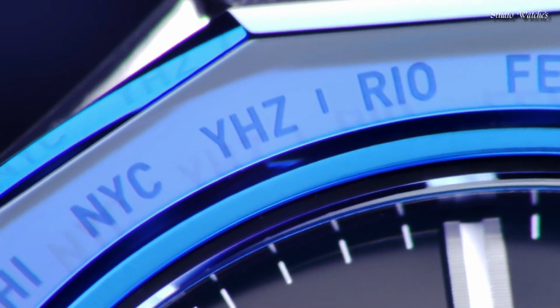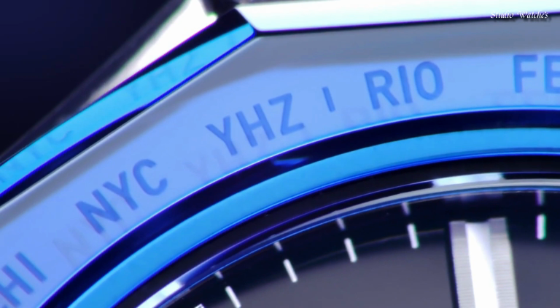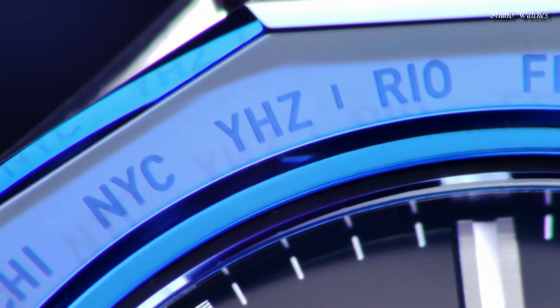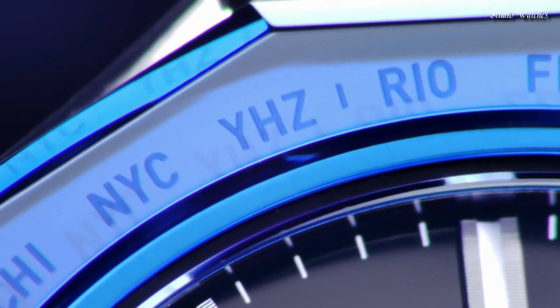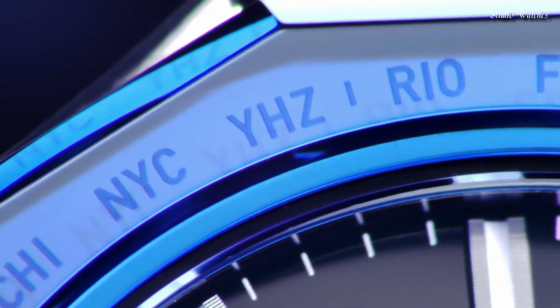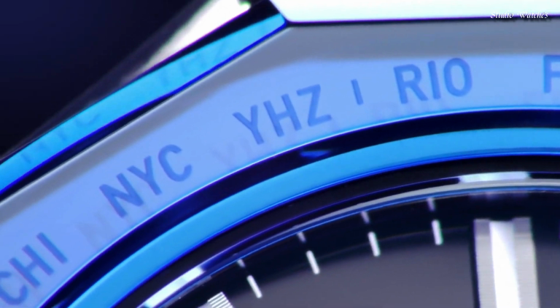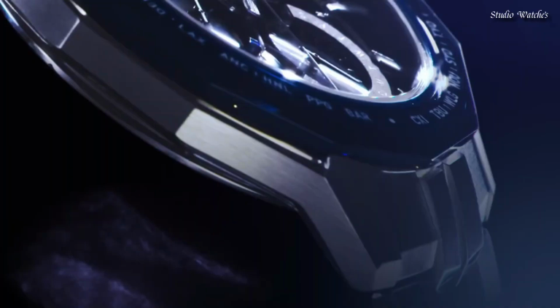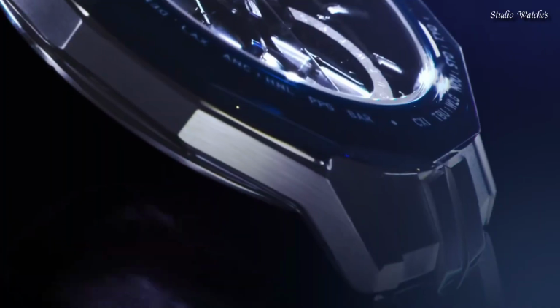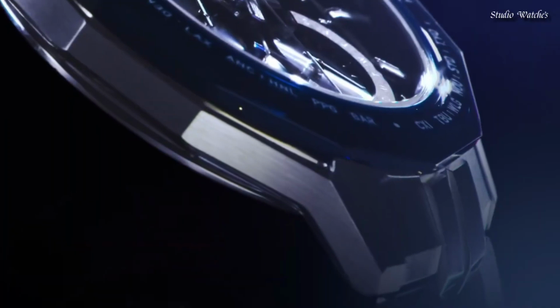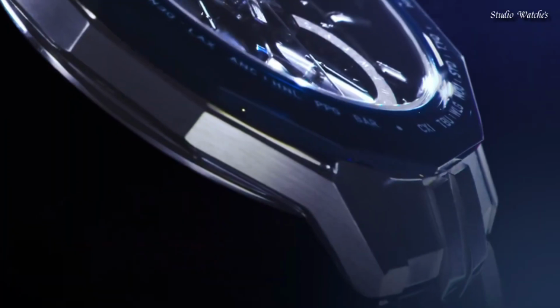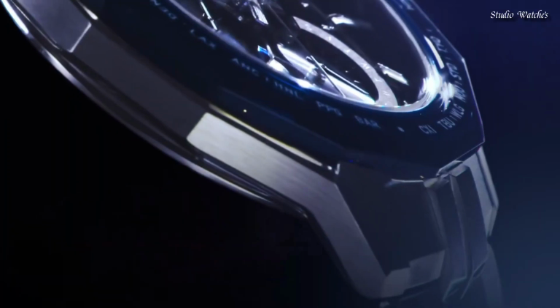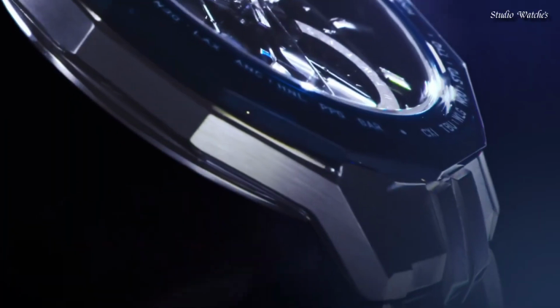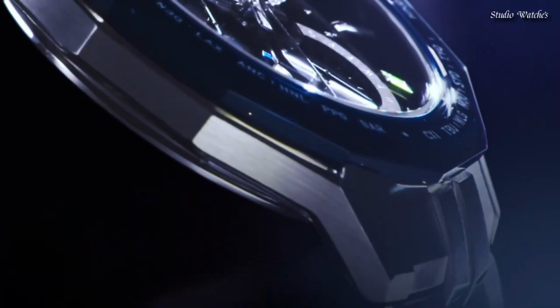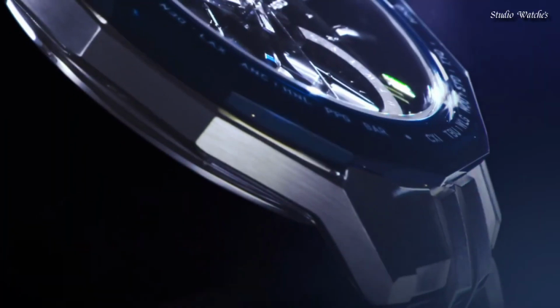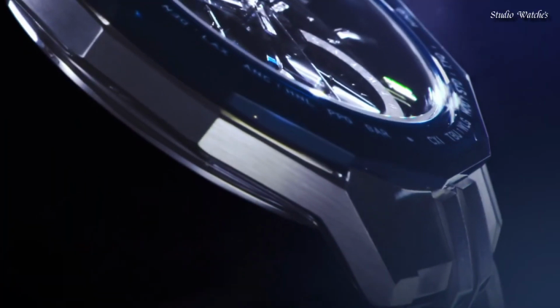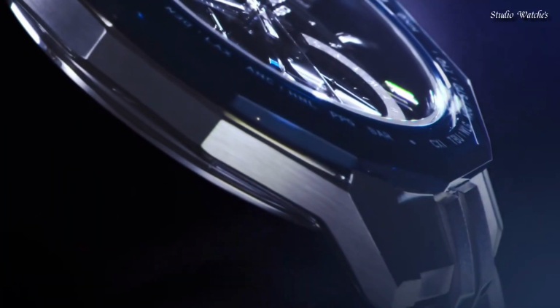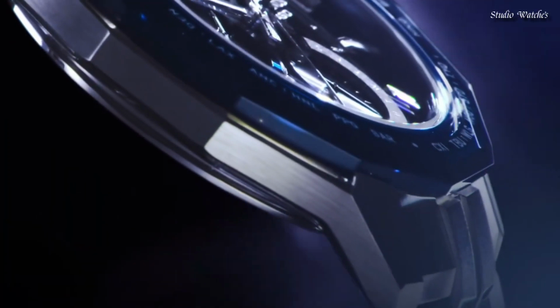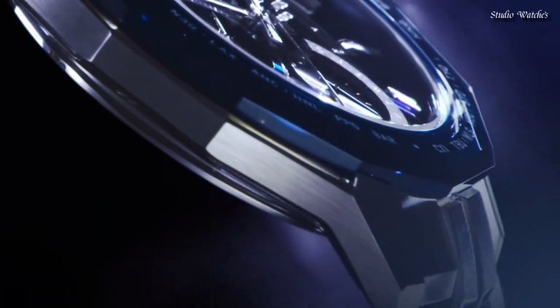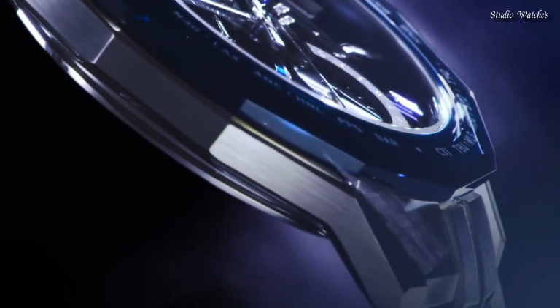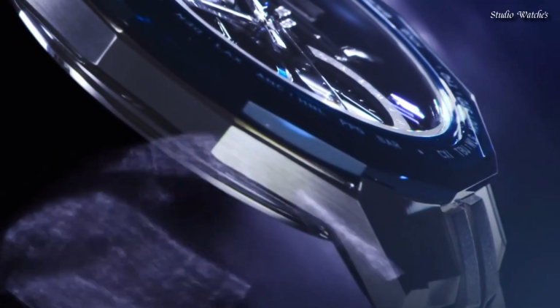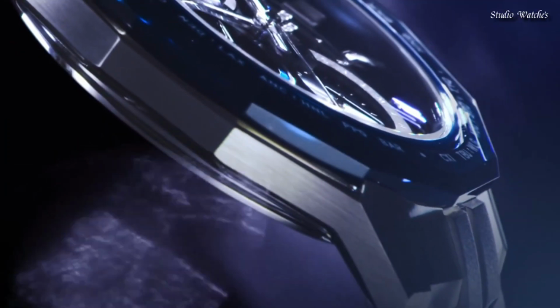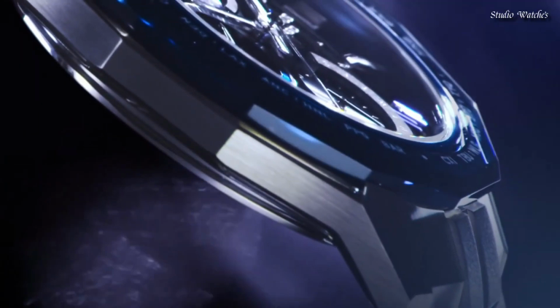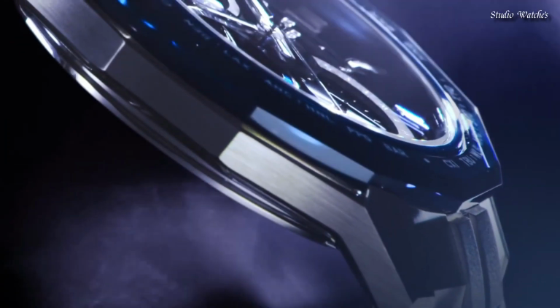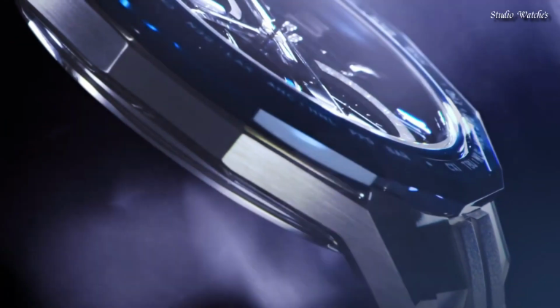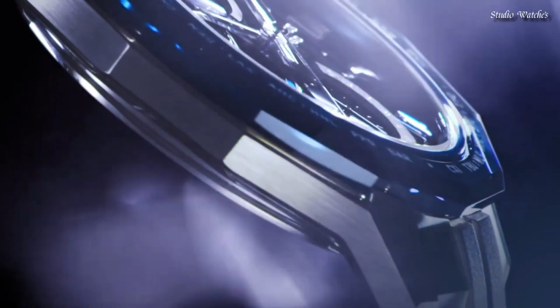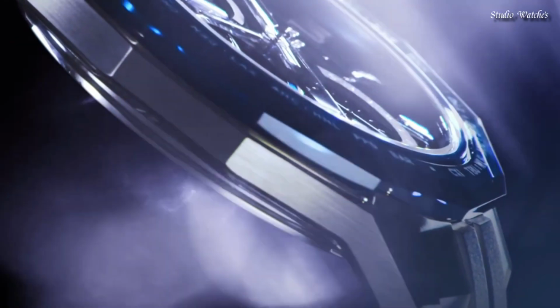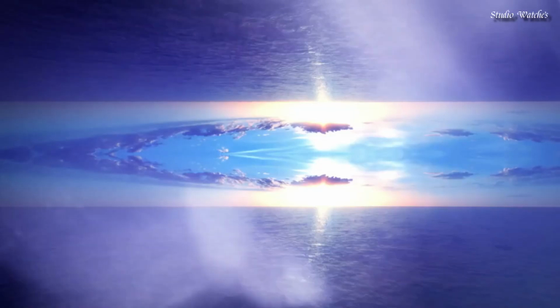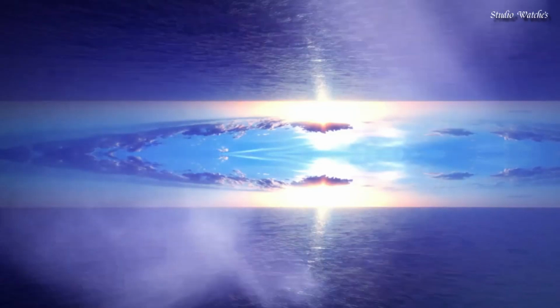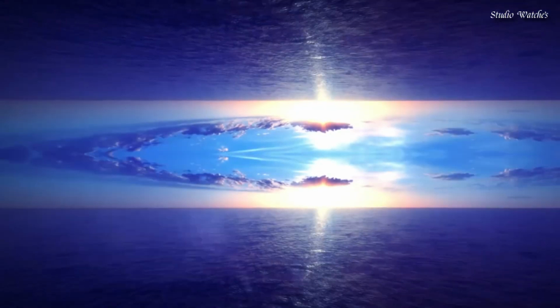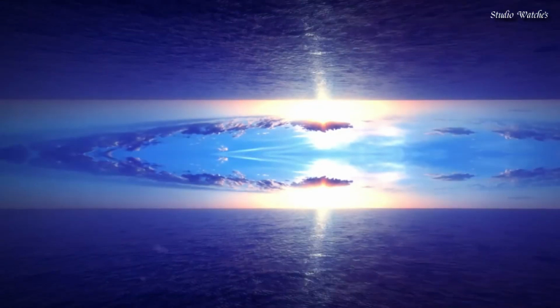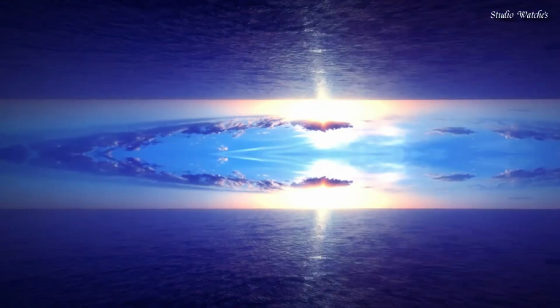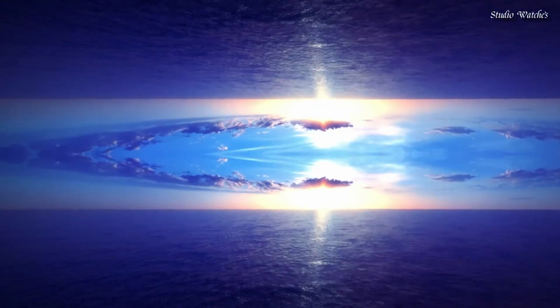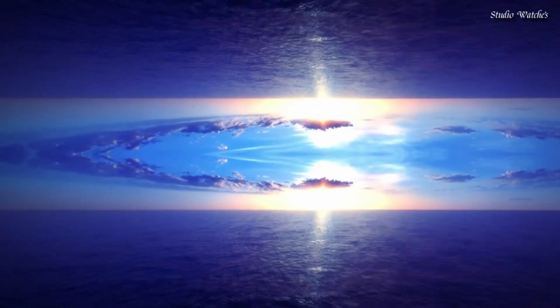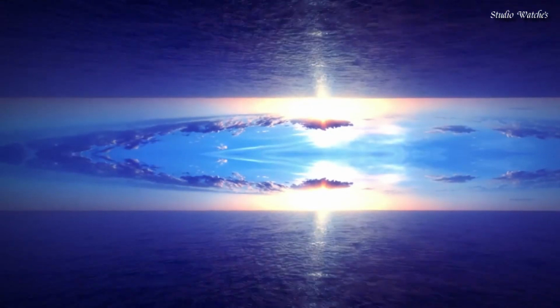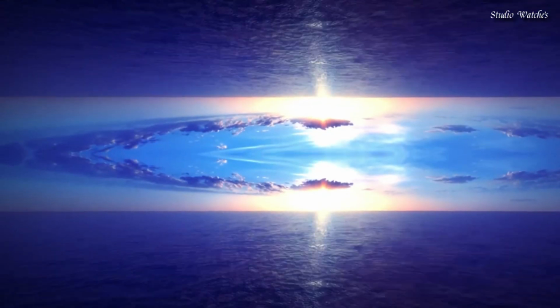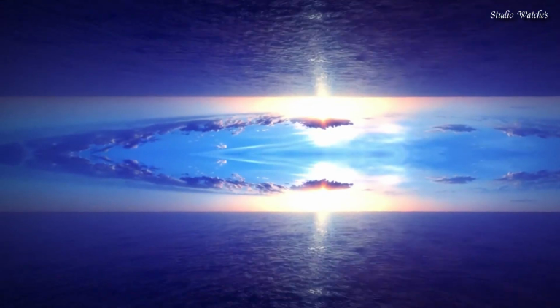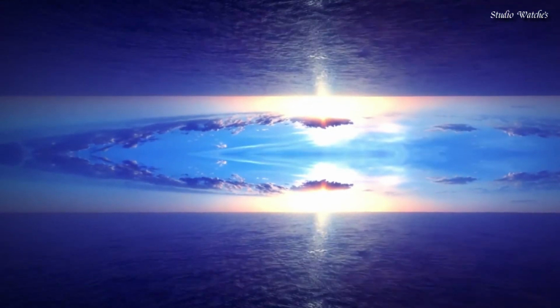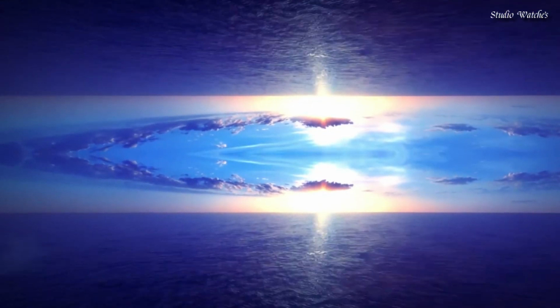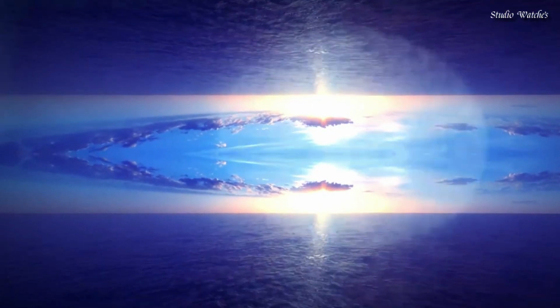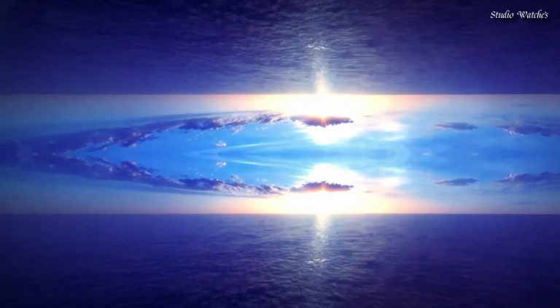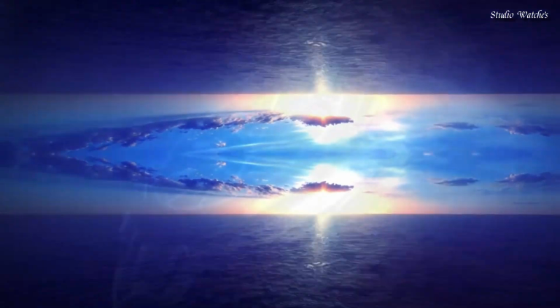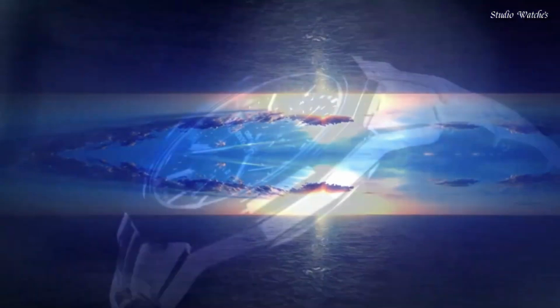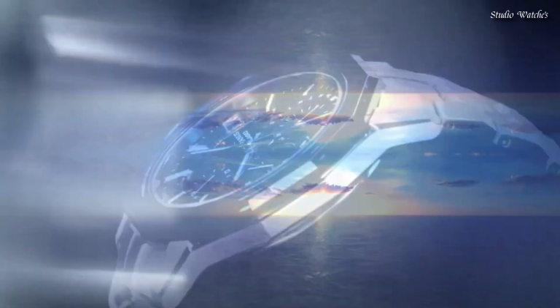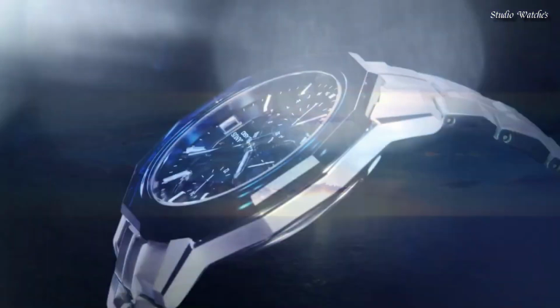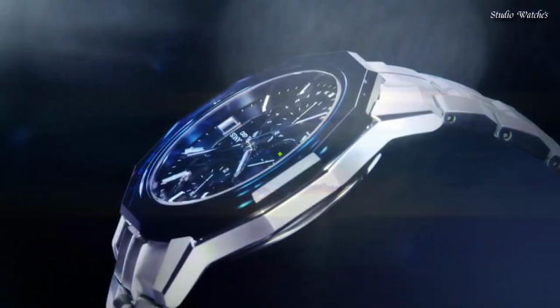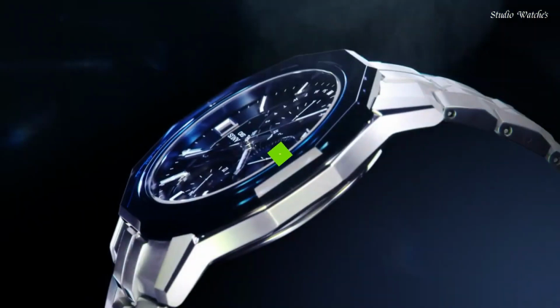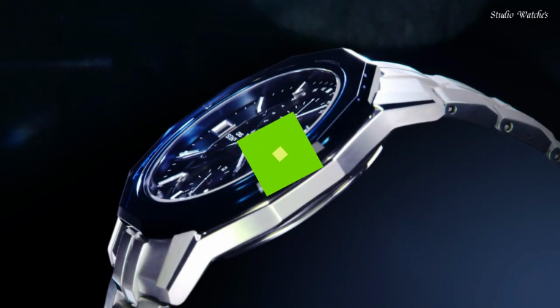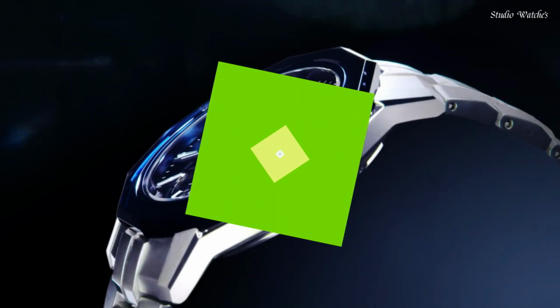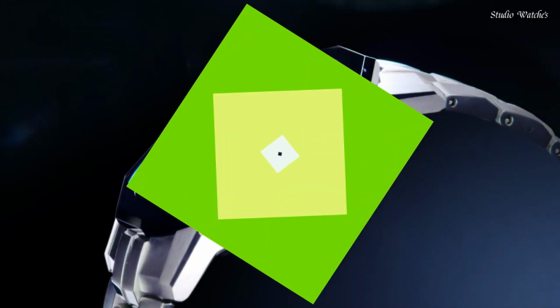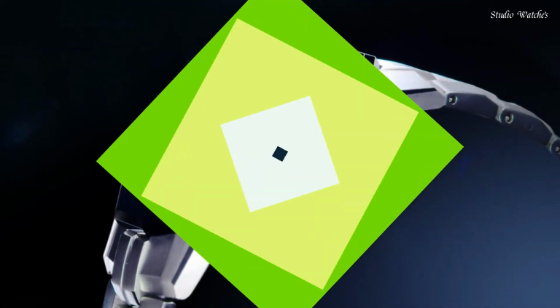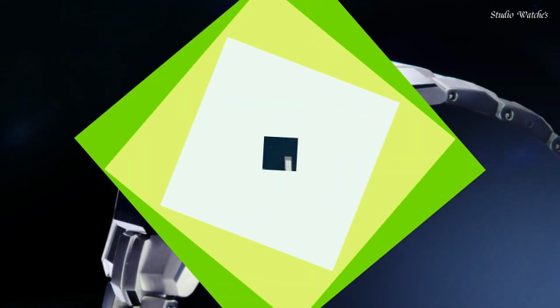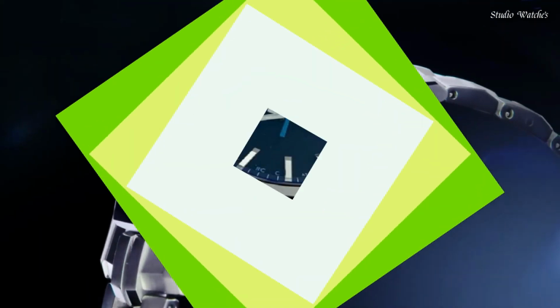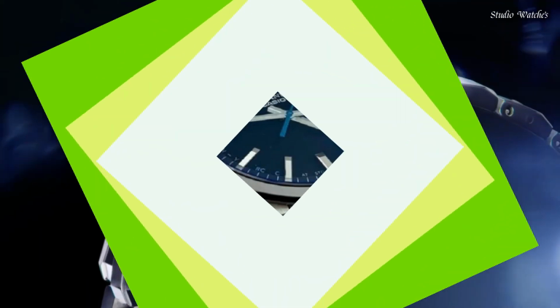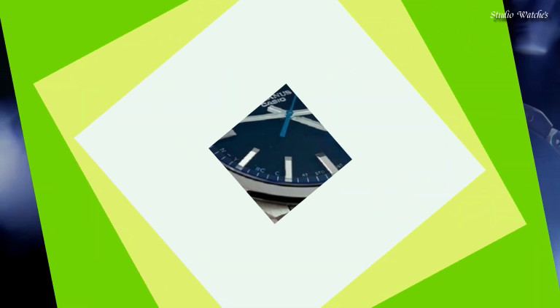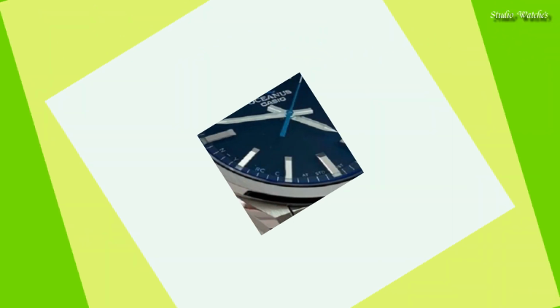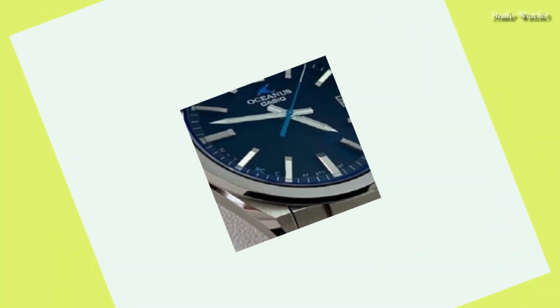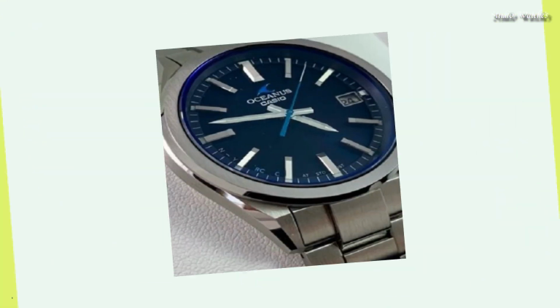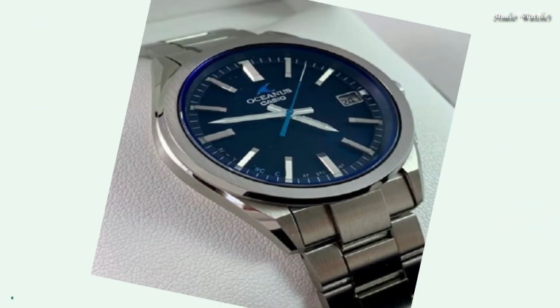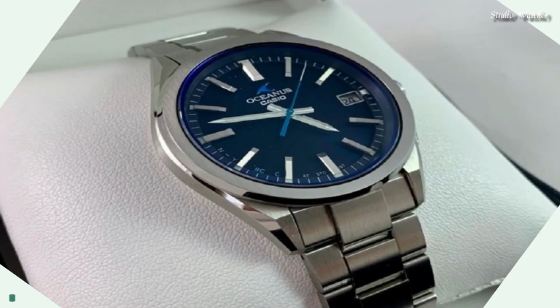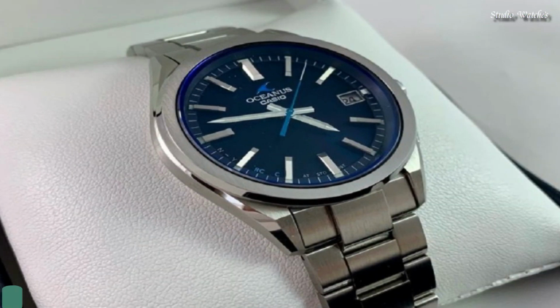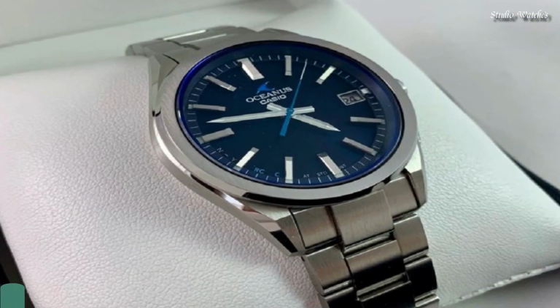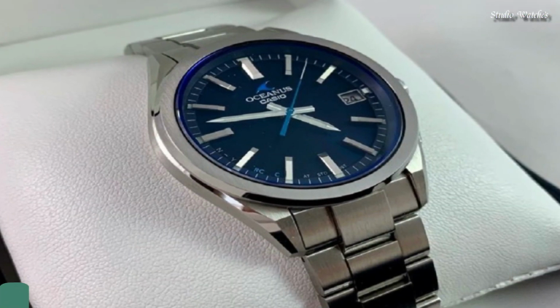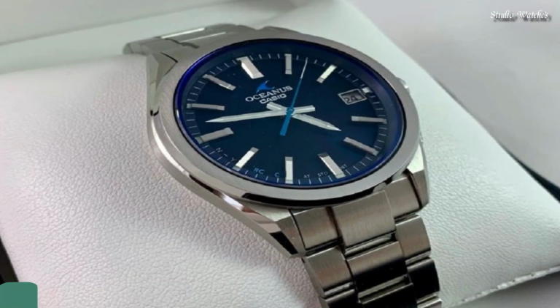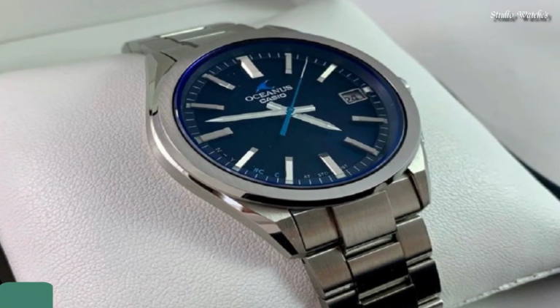Additional features: chronograph, perpetual calendar, day, date, and world-time.